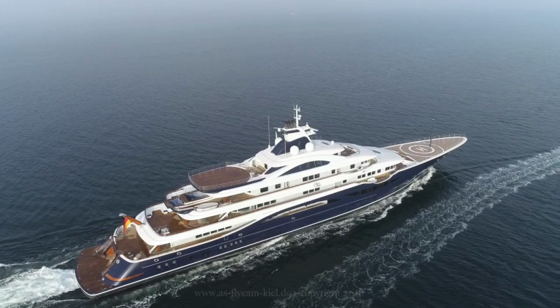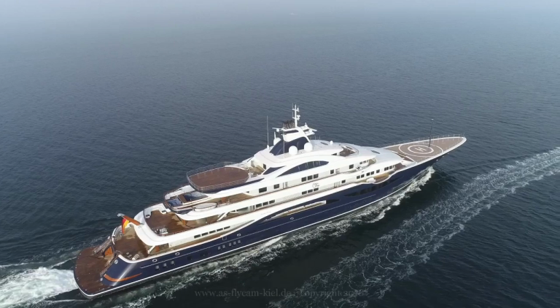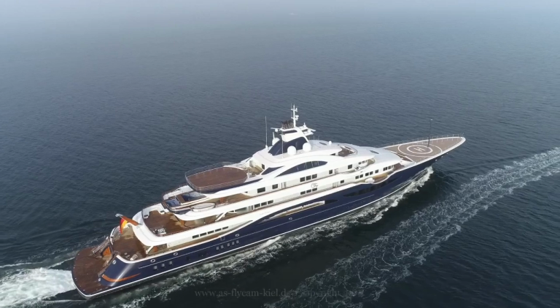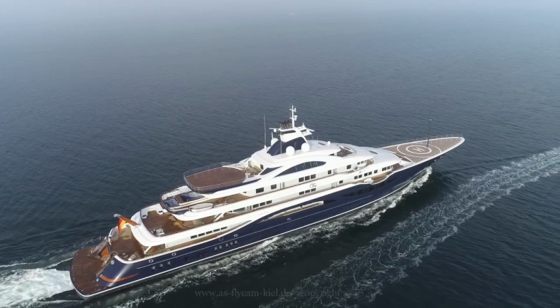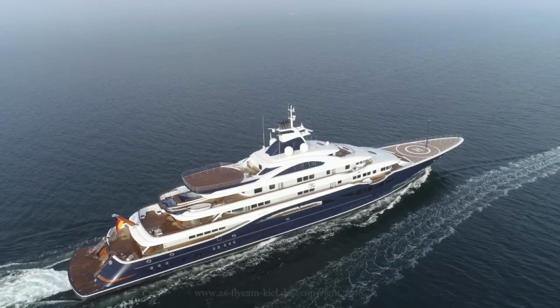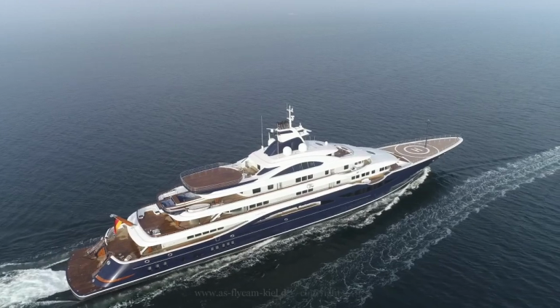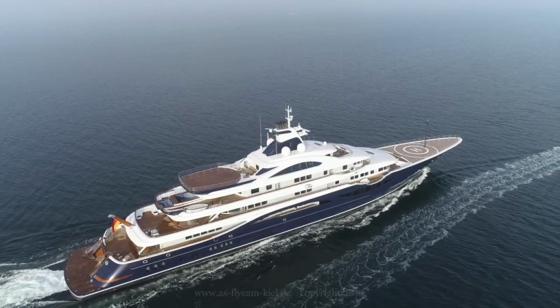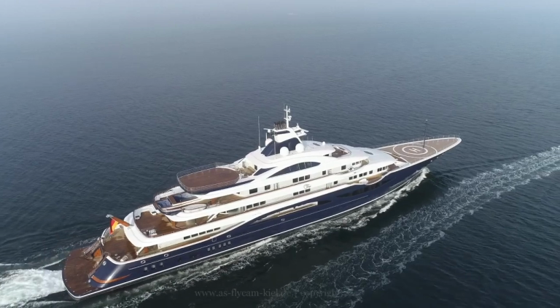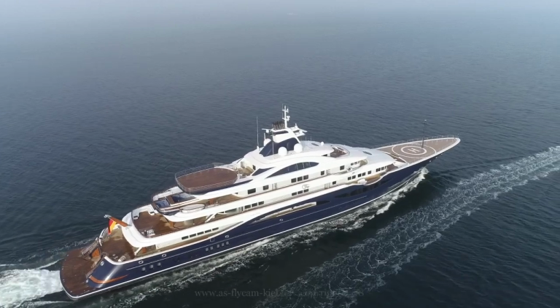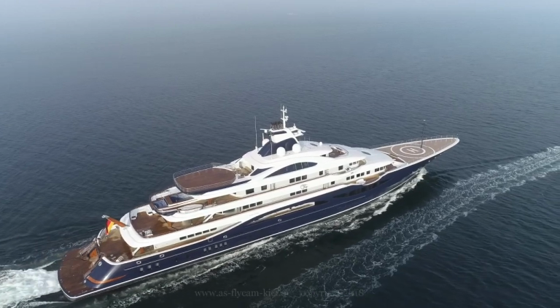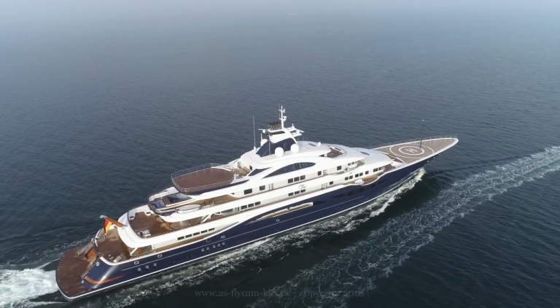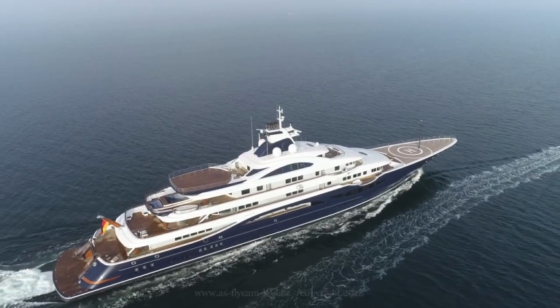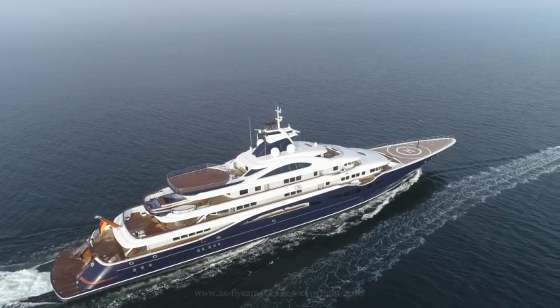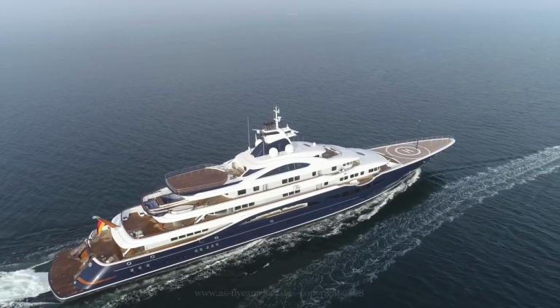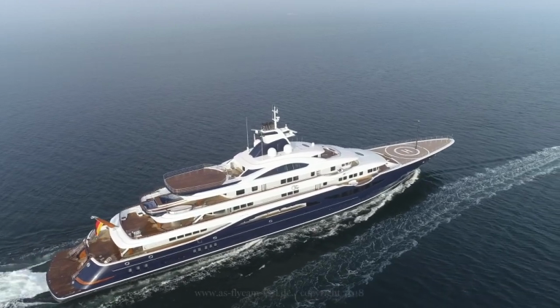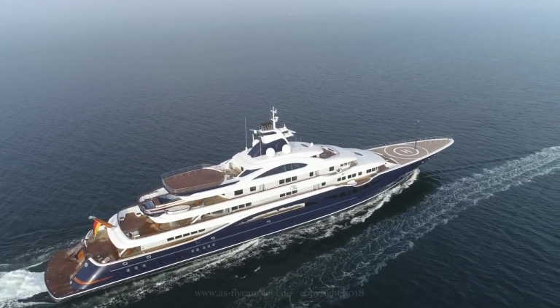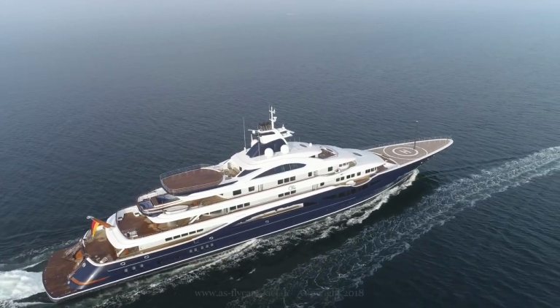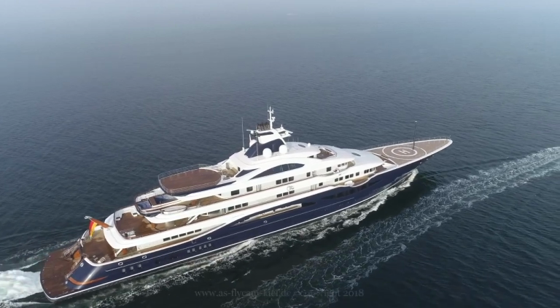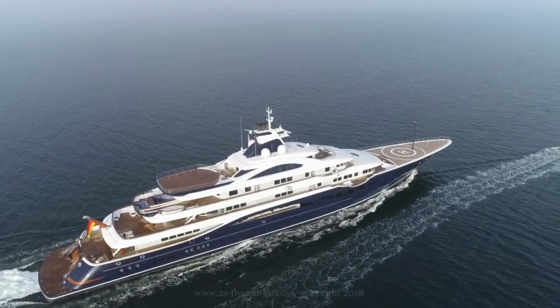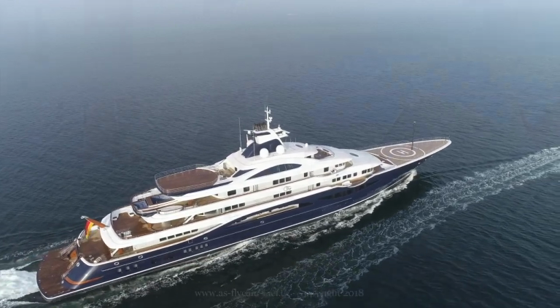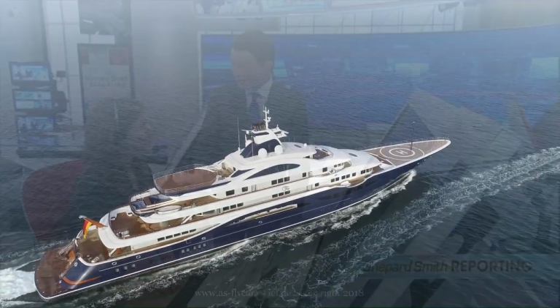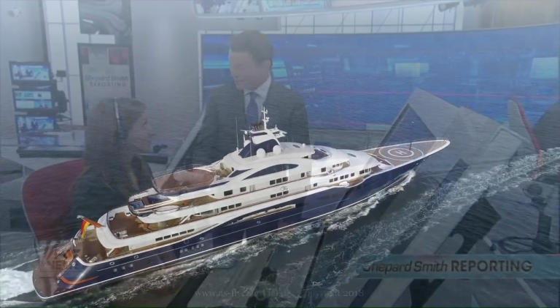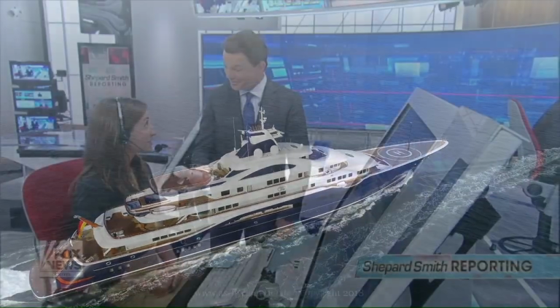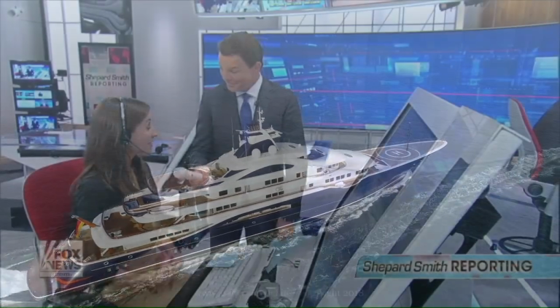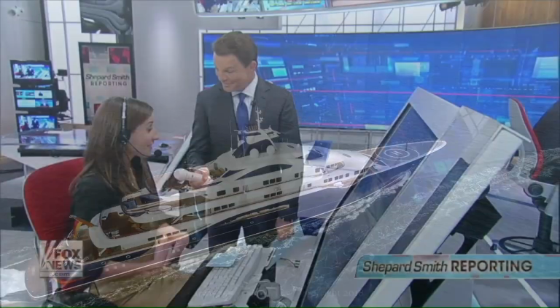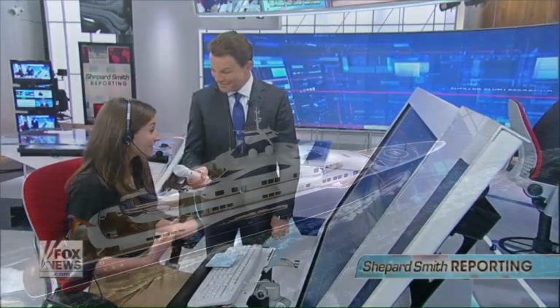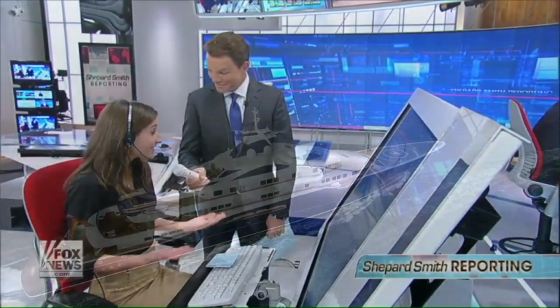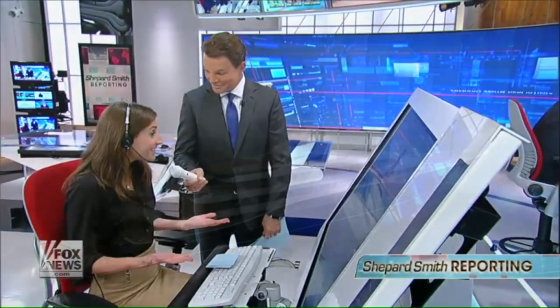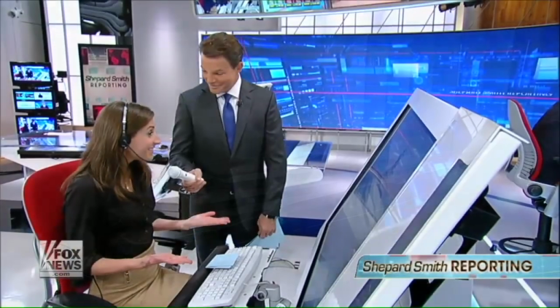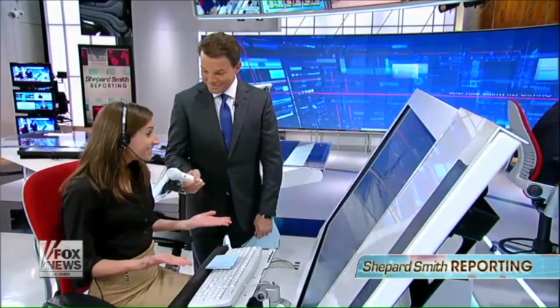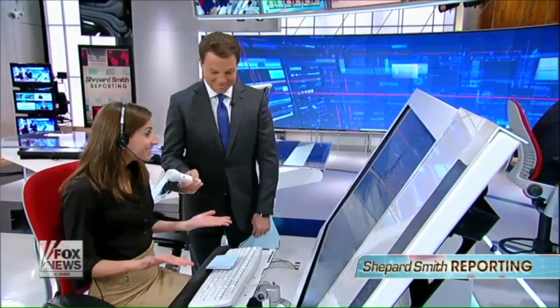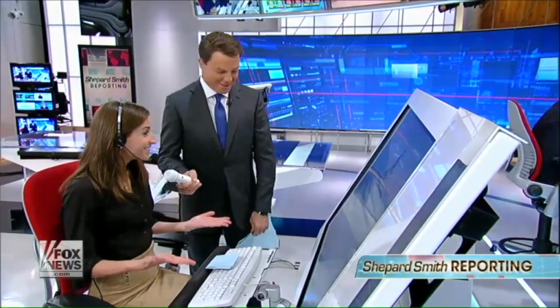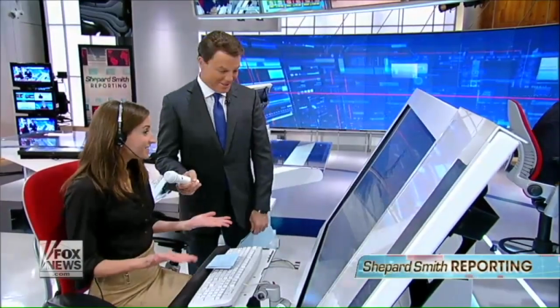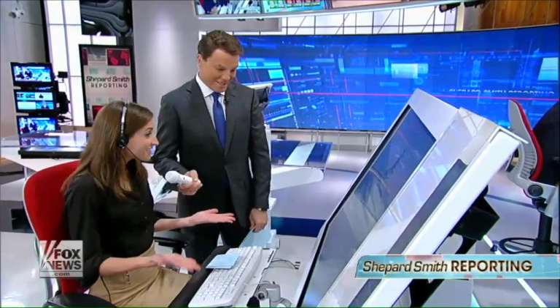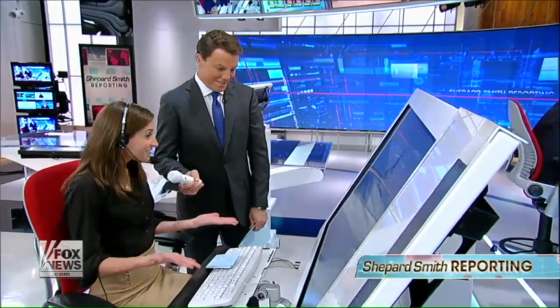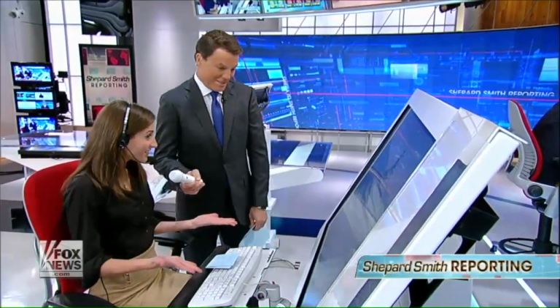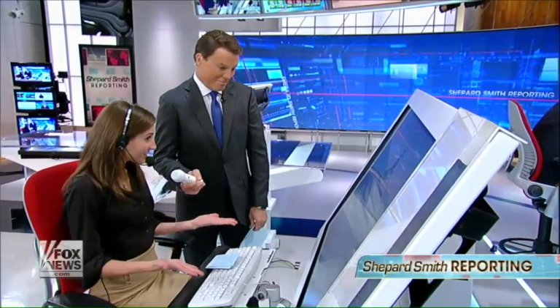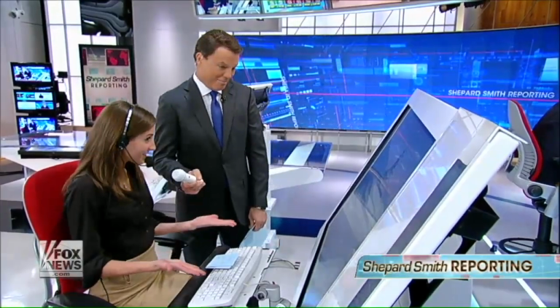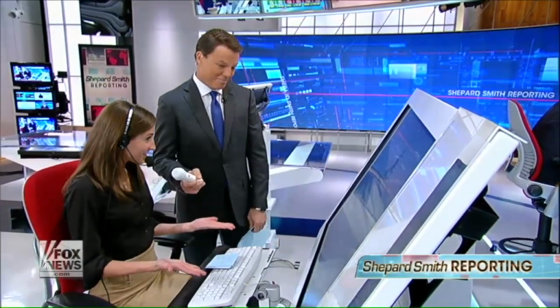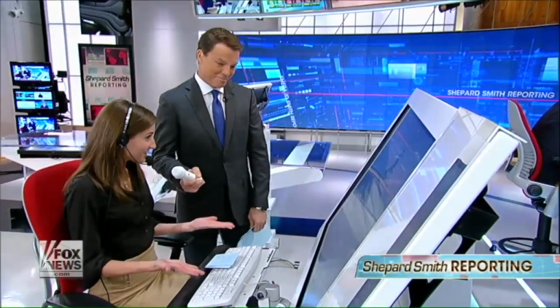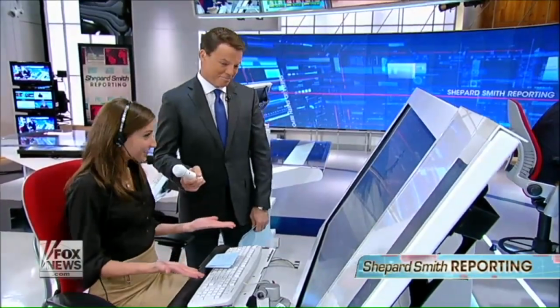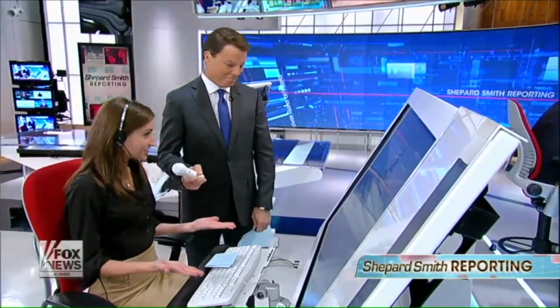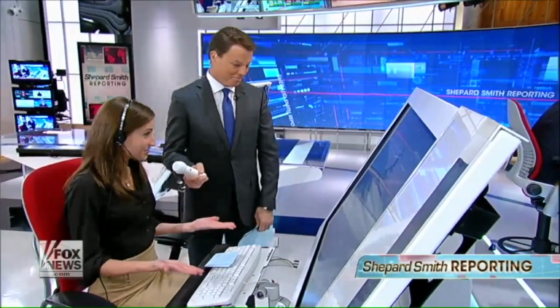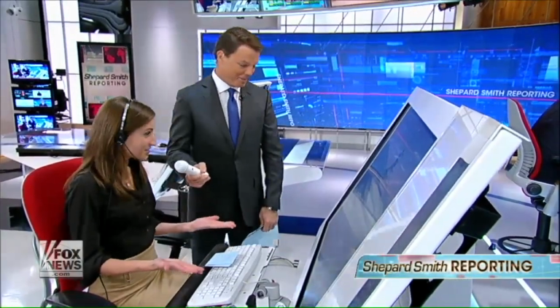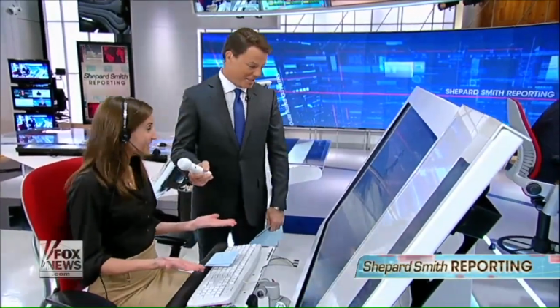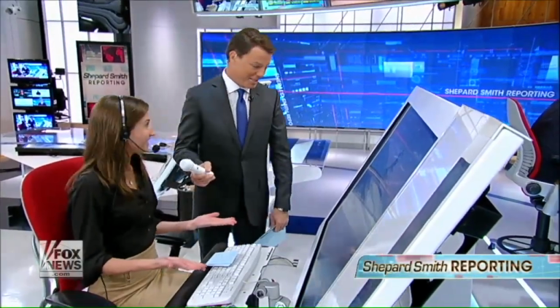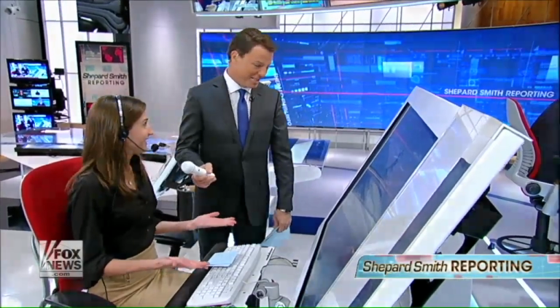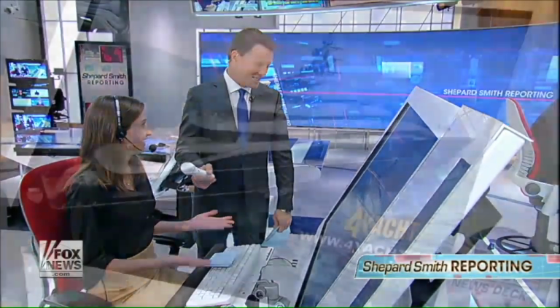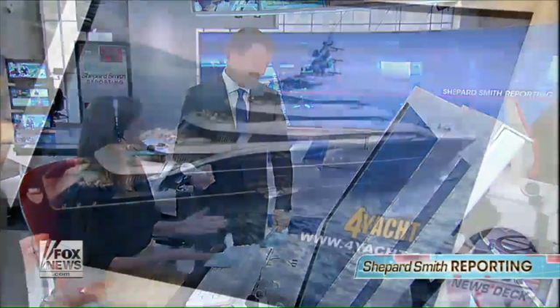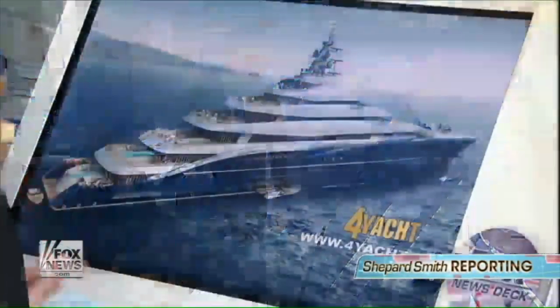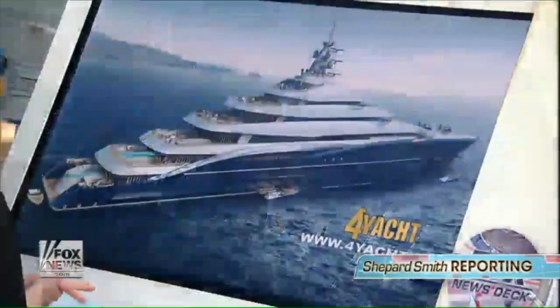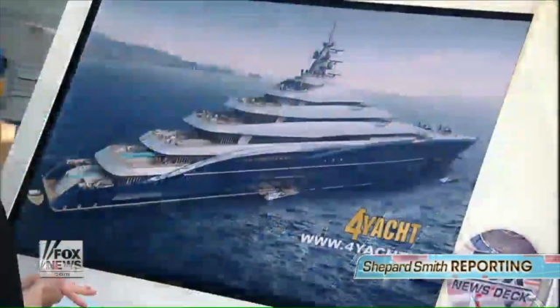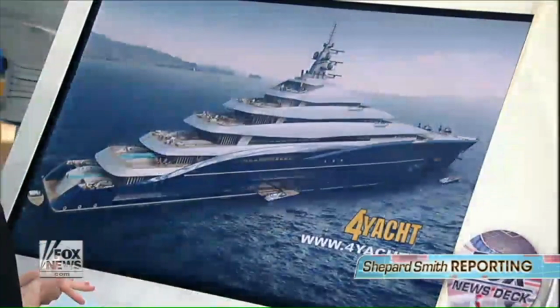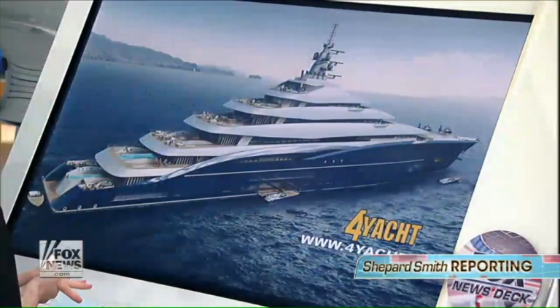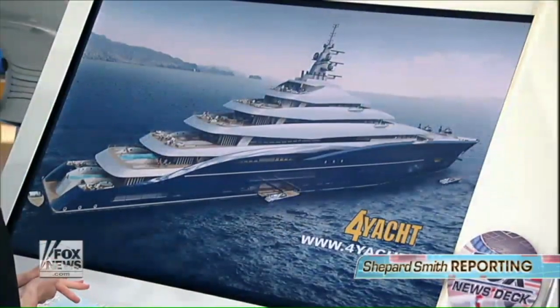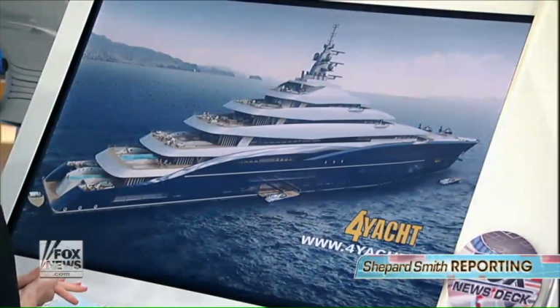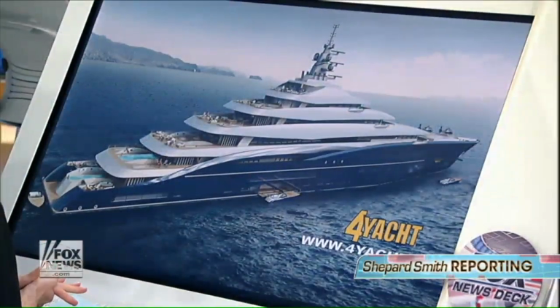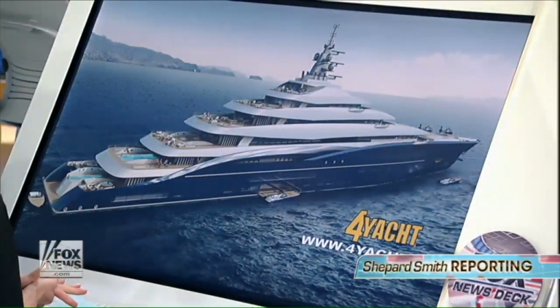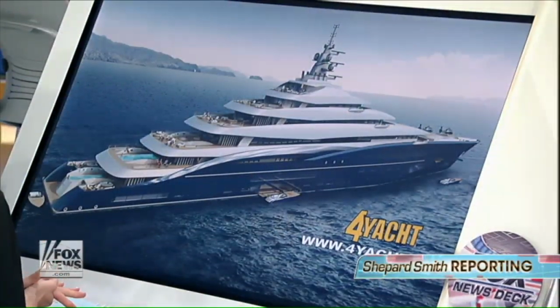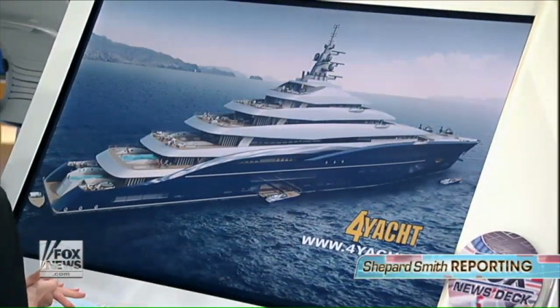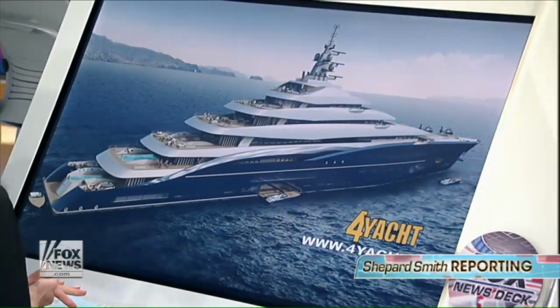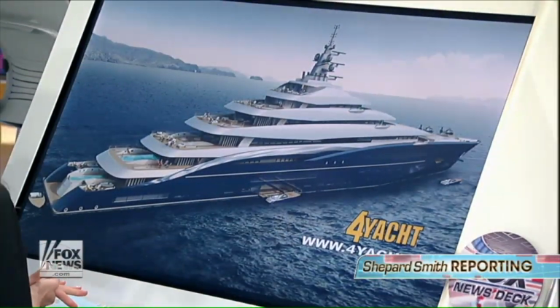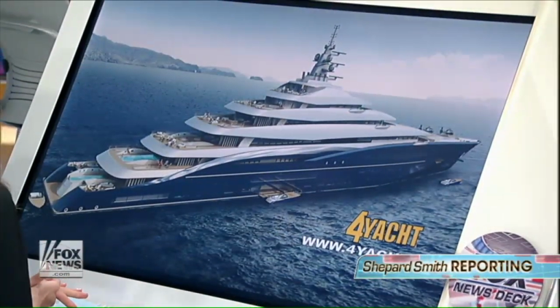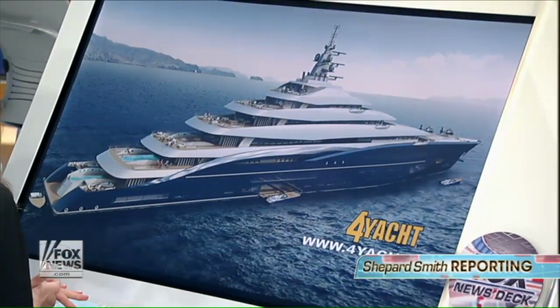Lursen's recently delivered Superyacht TIS. Just $770 million. It's beautiful.